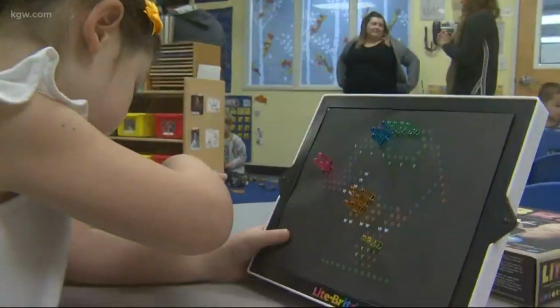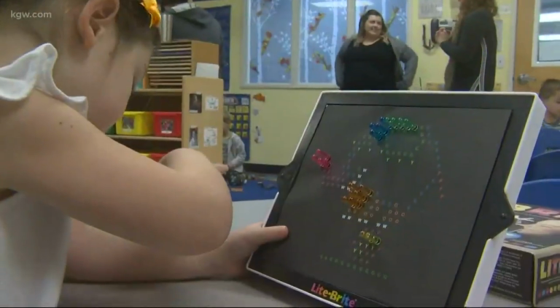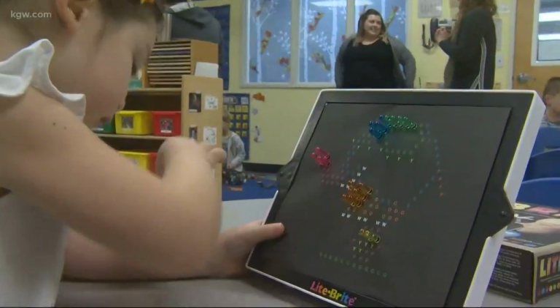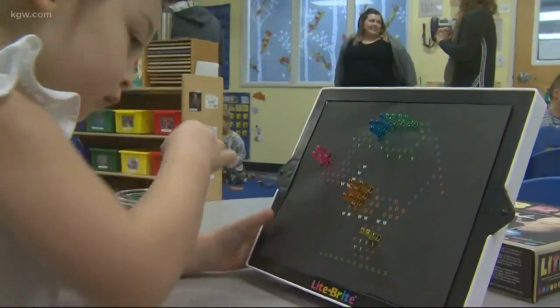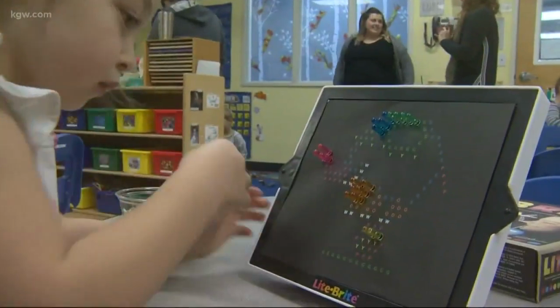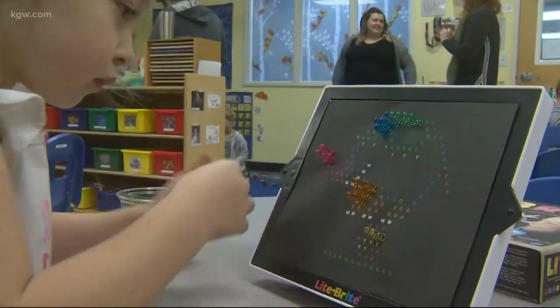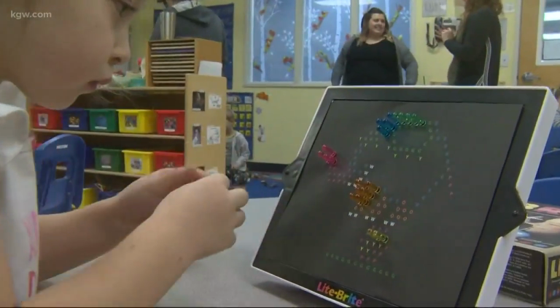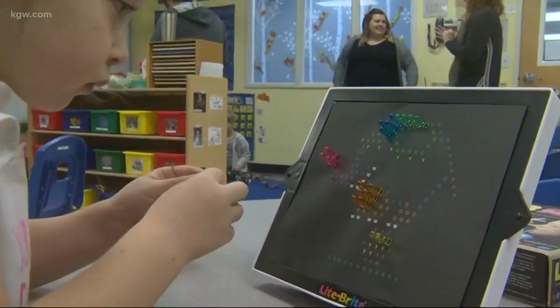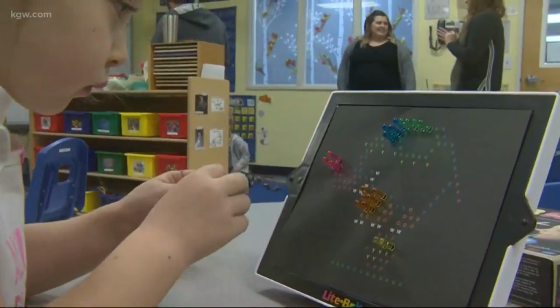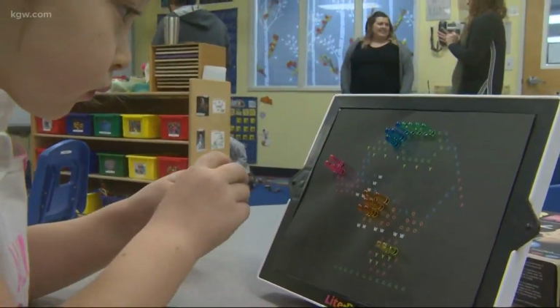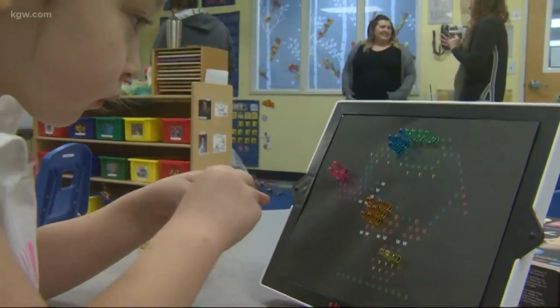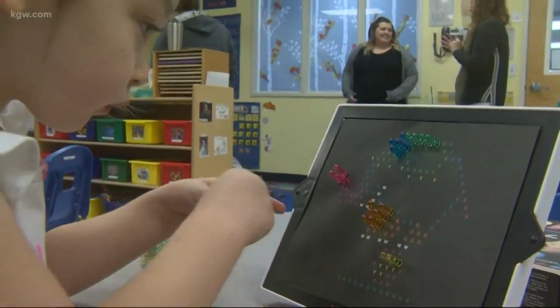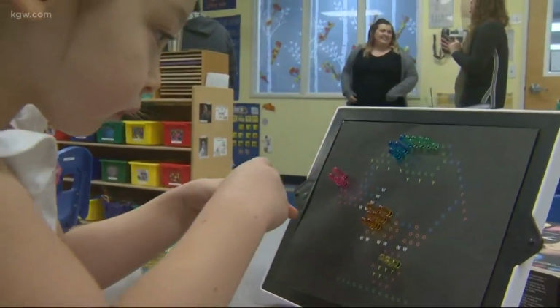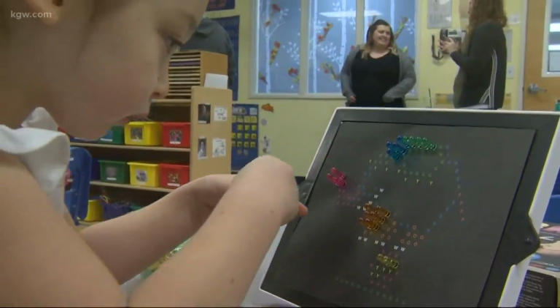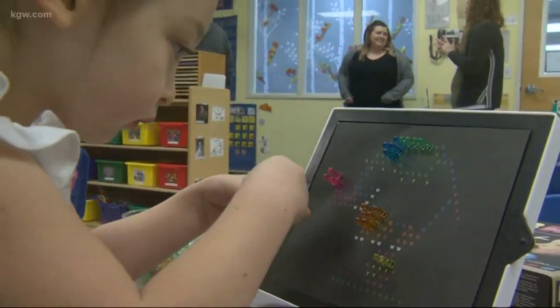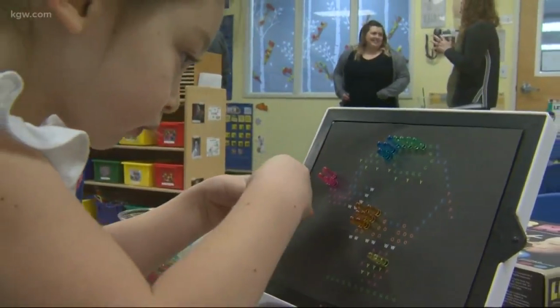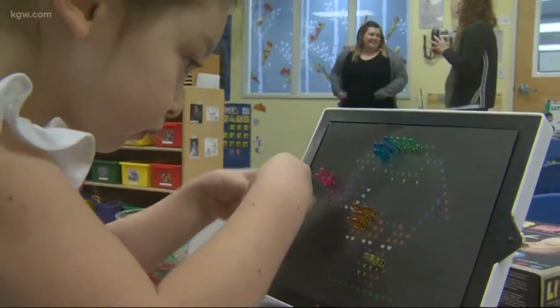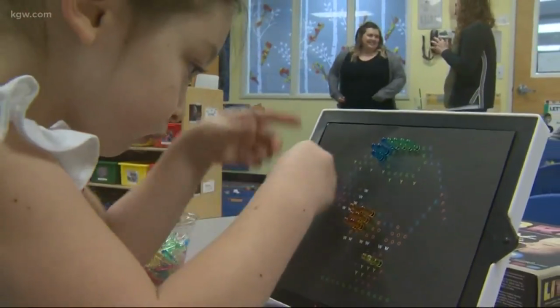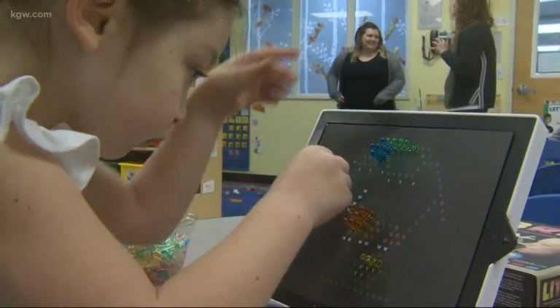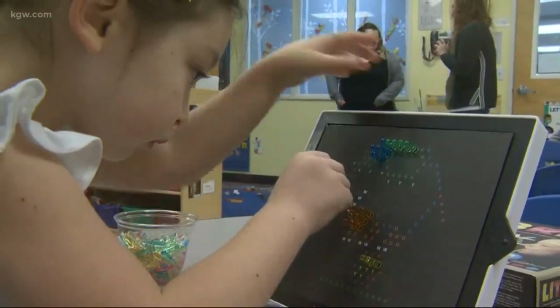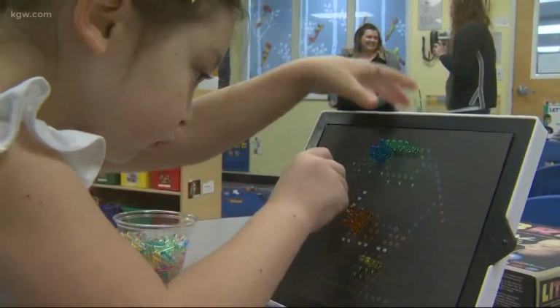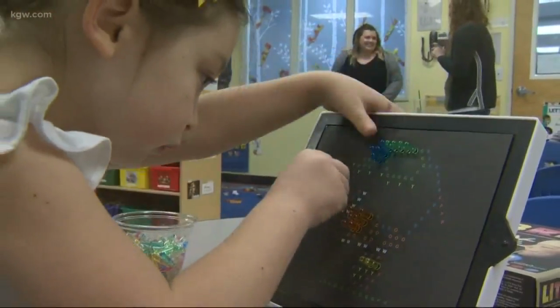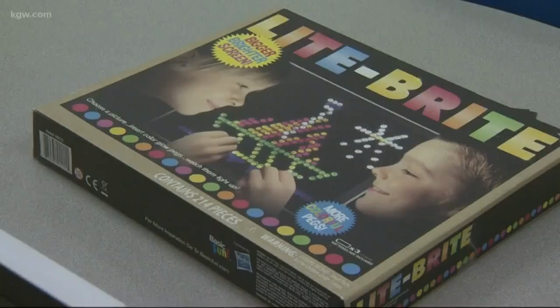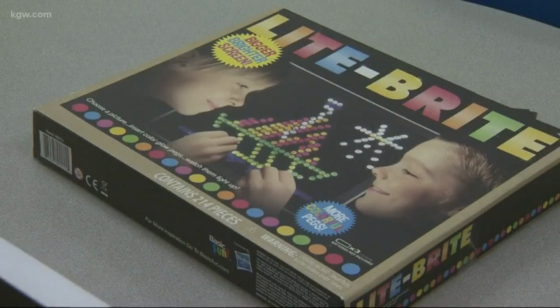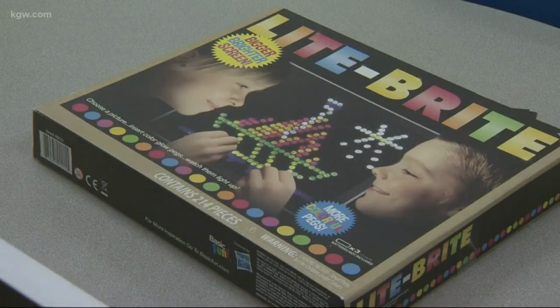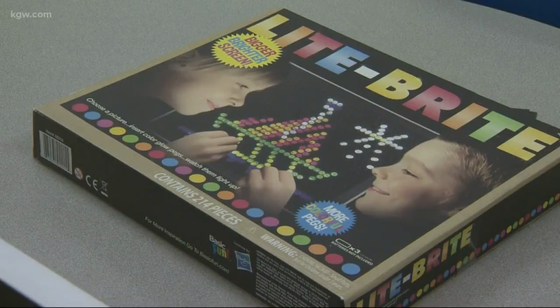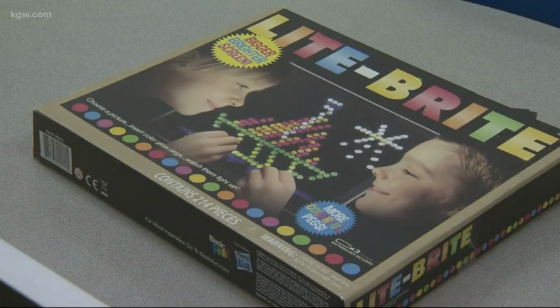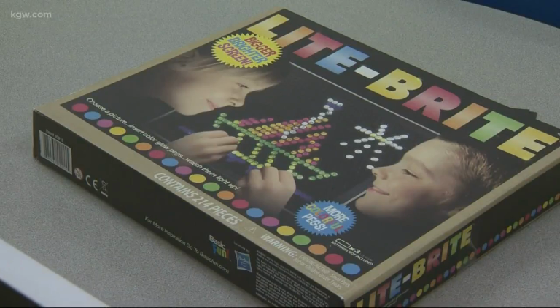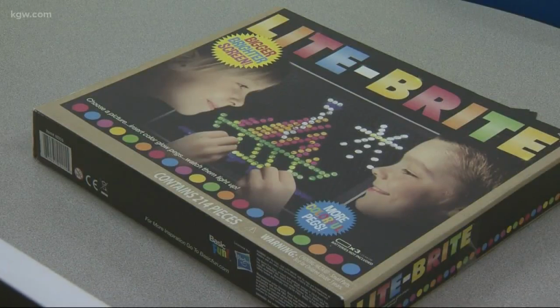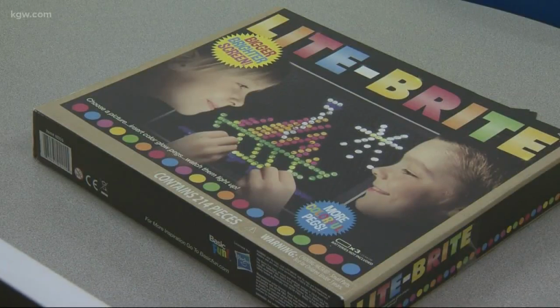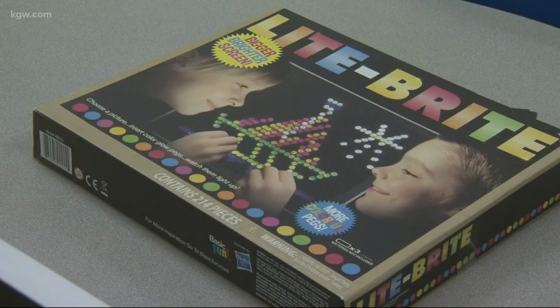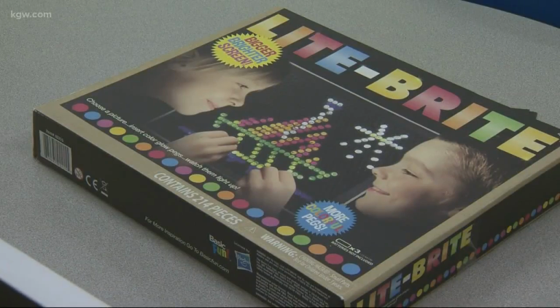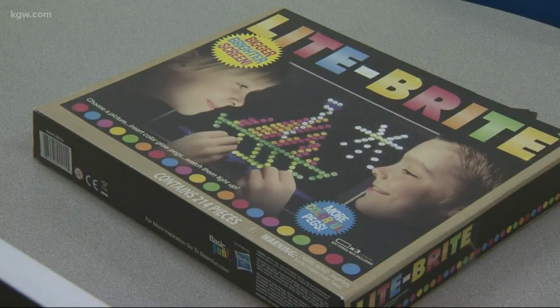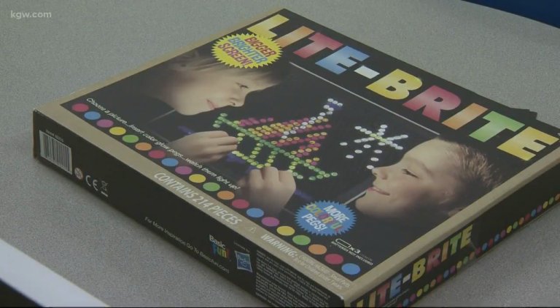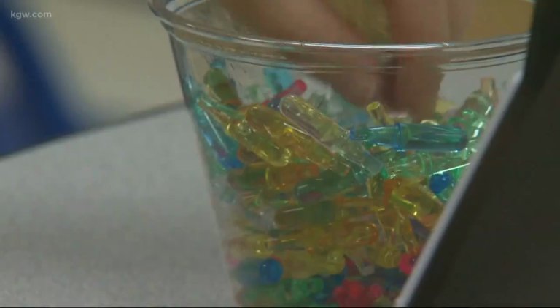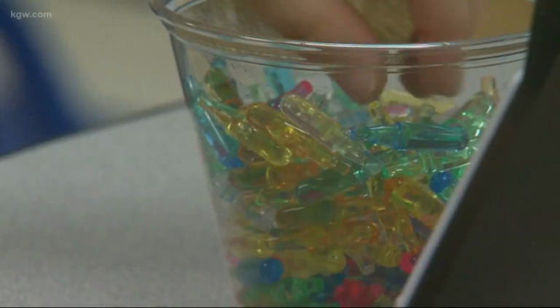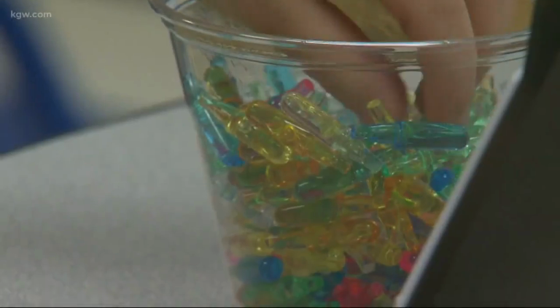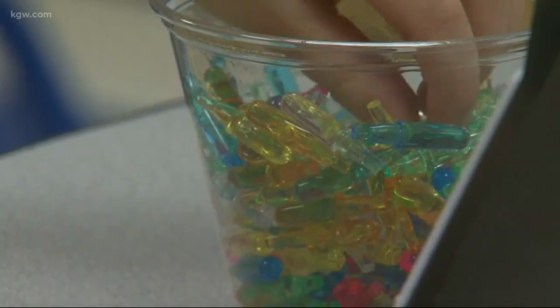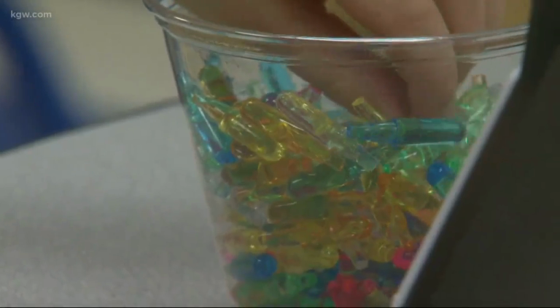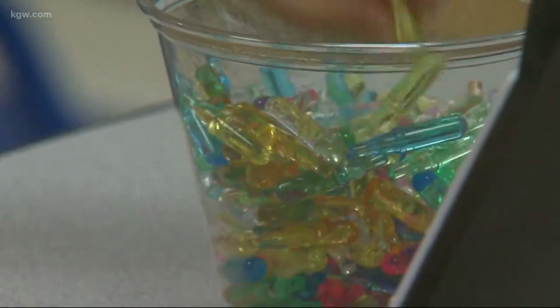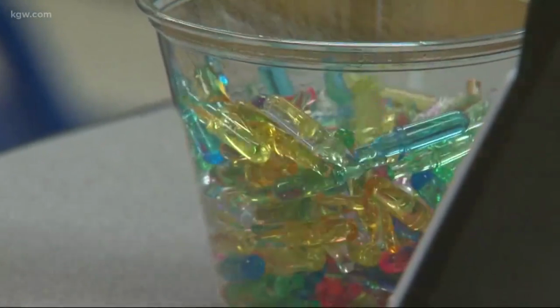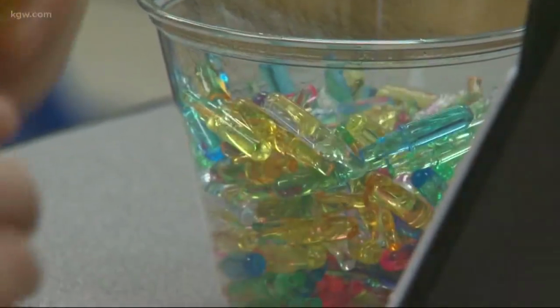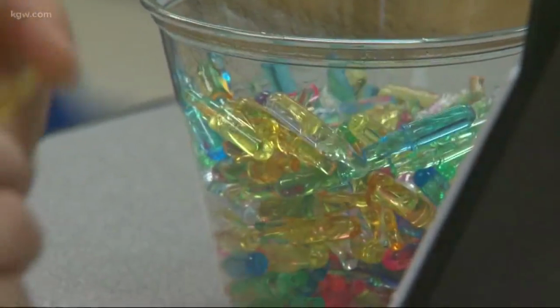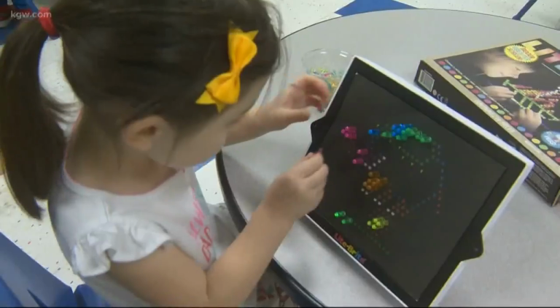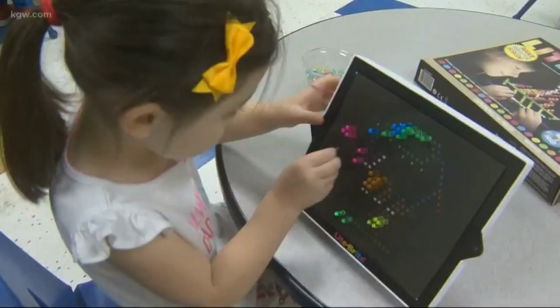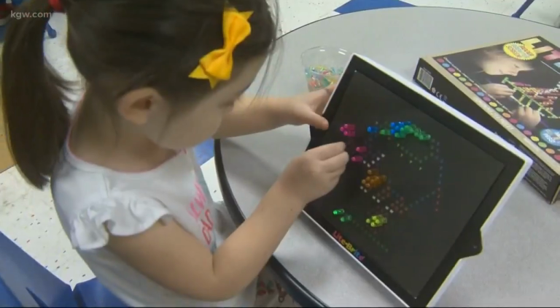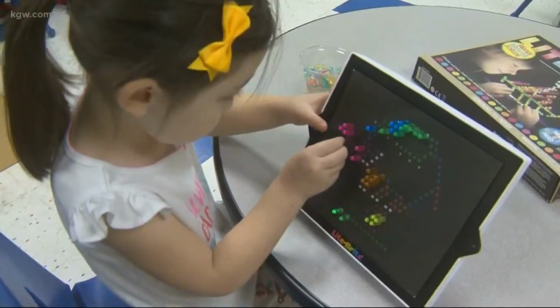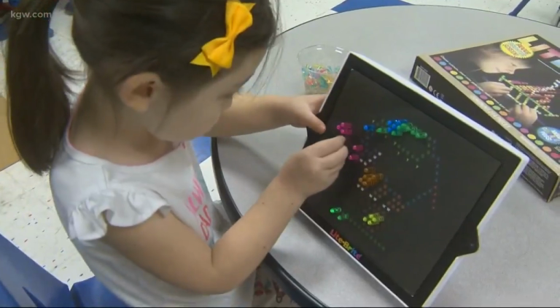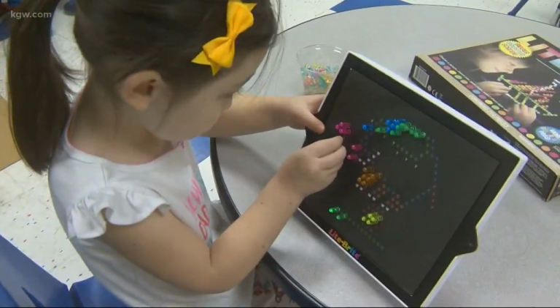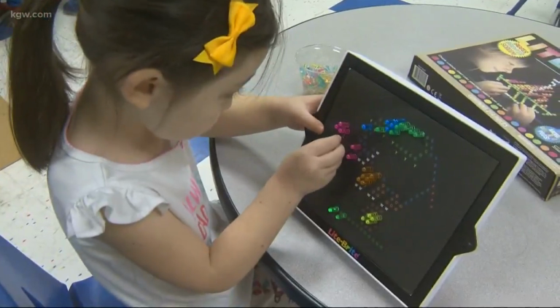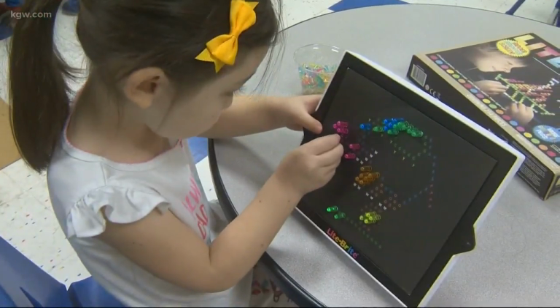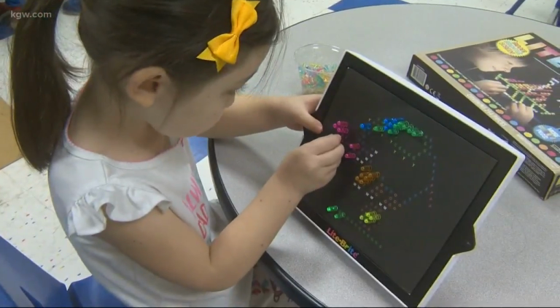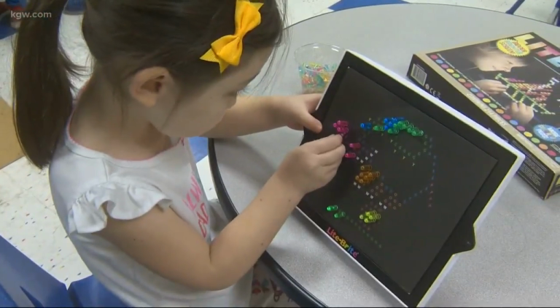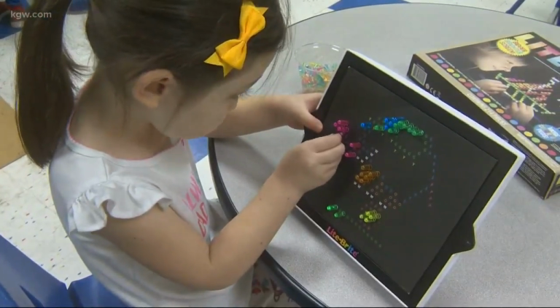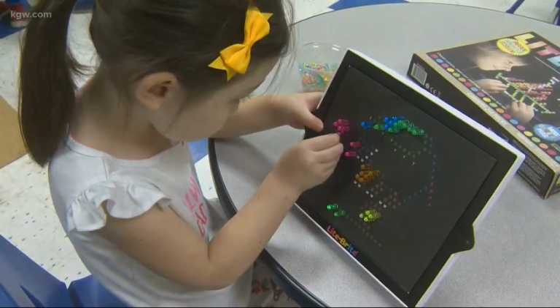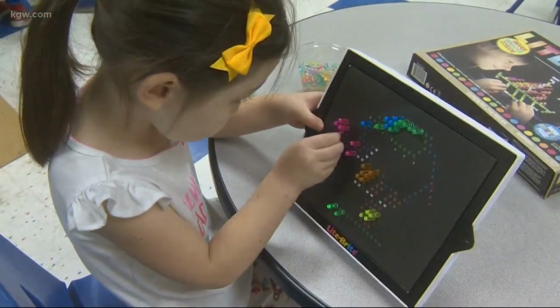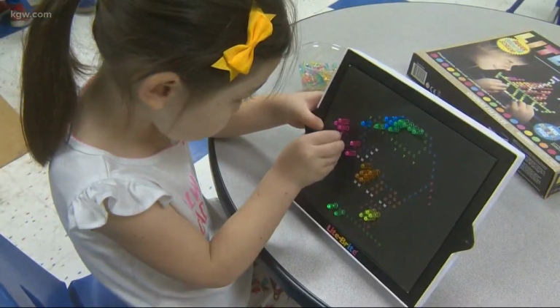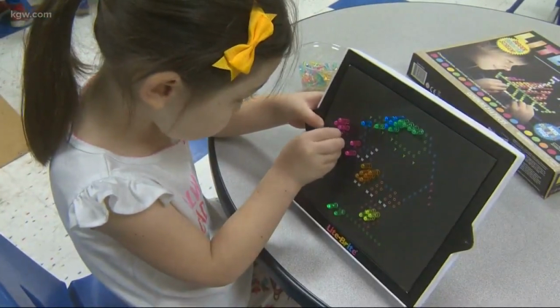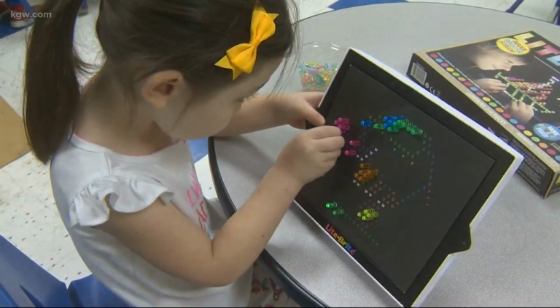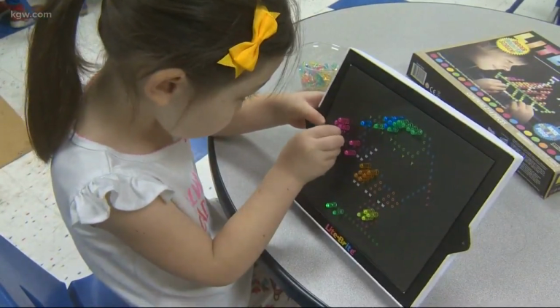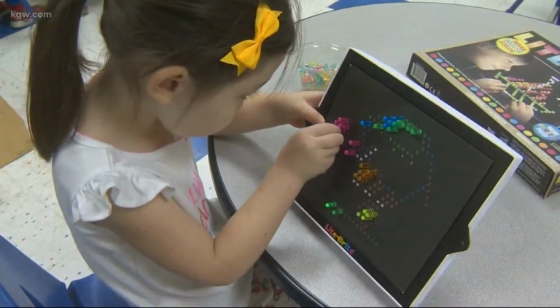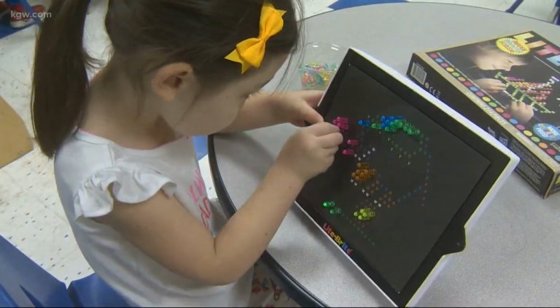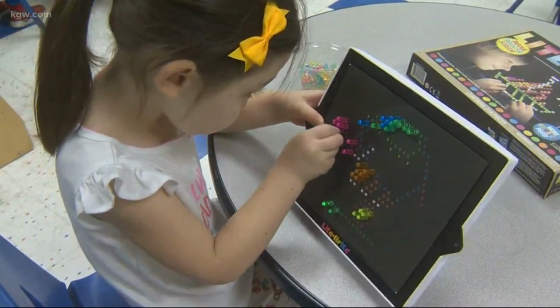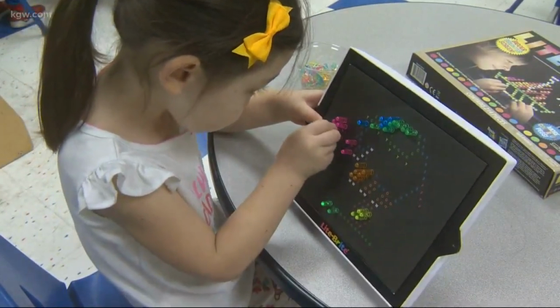The top toy was the Lite-Brite, which is personally my favorite because when I was a kid, that was my favorite toy.